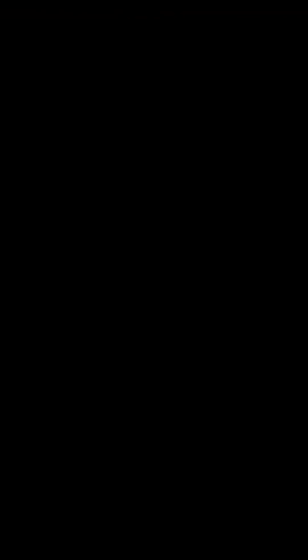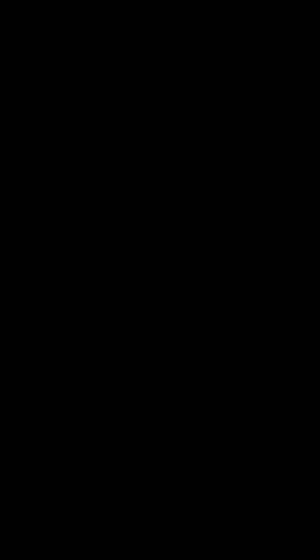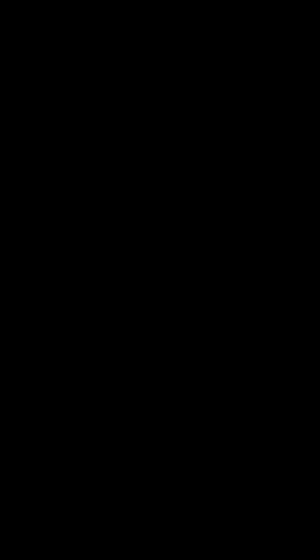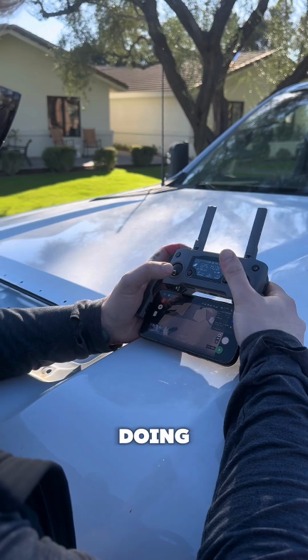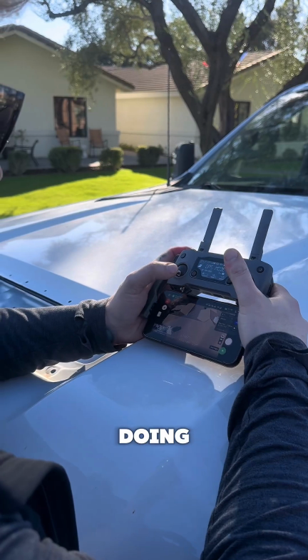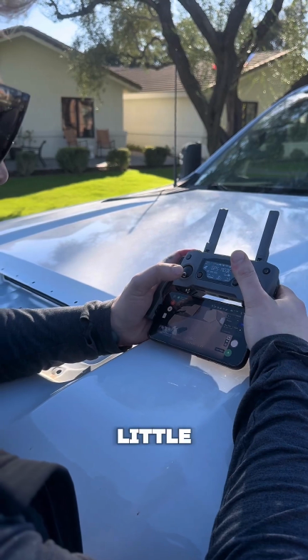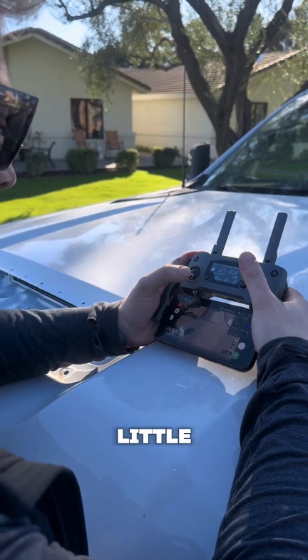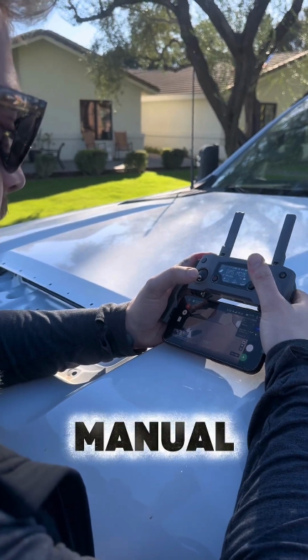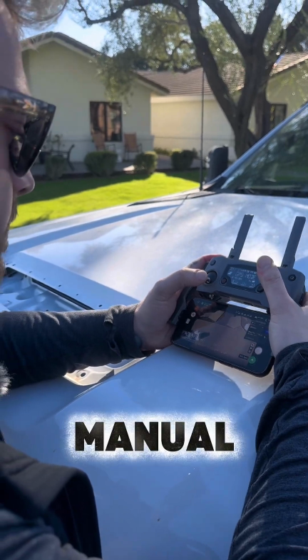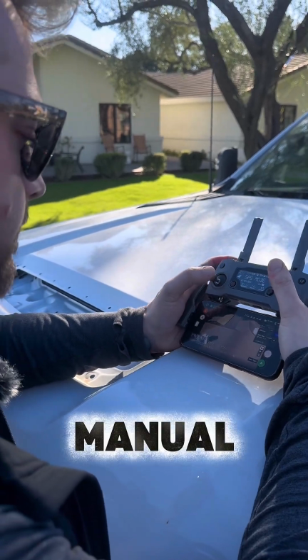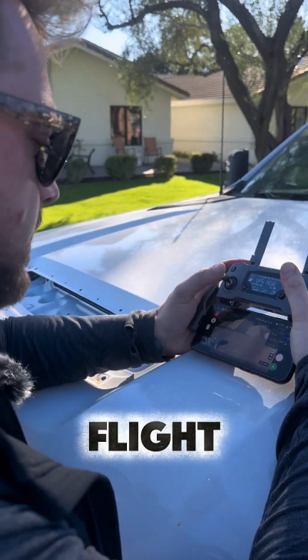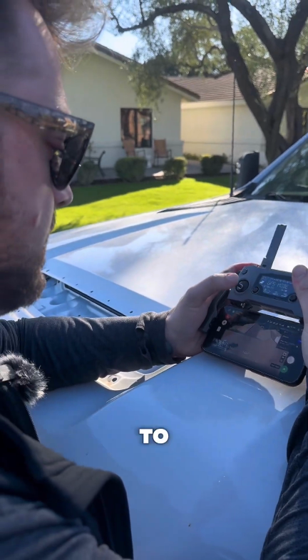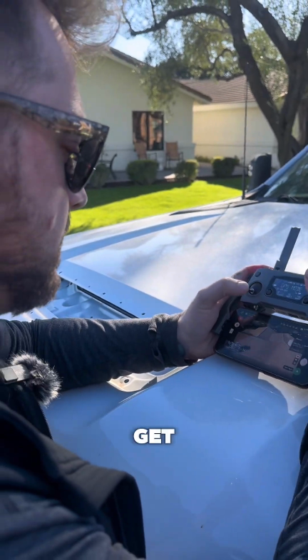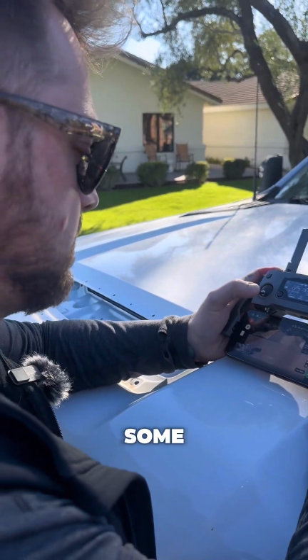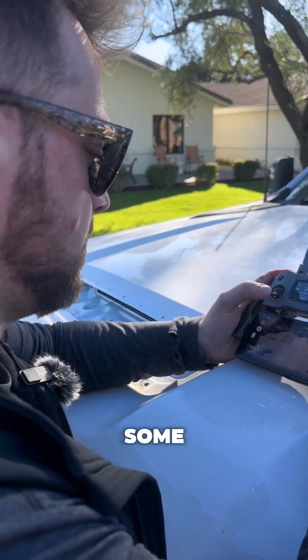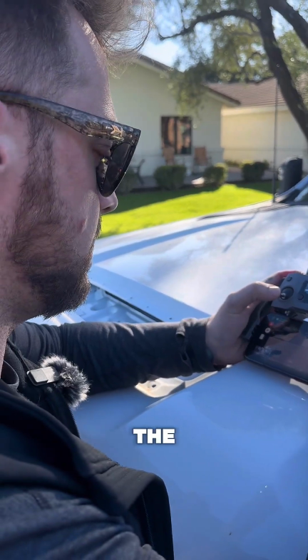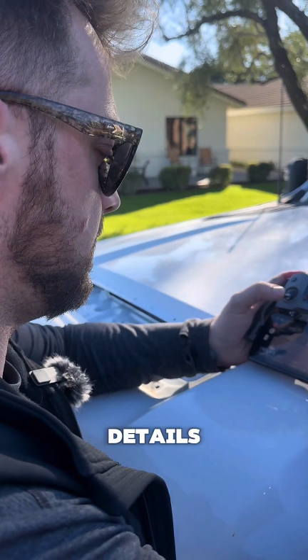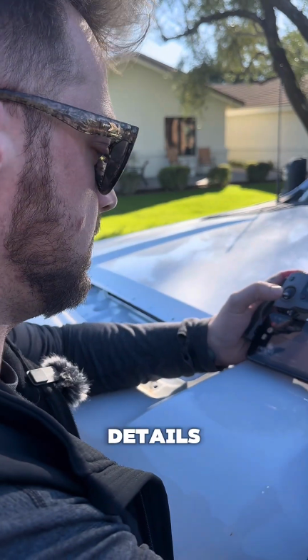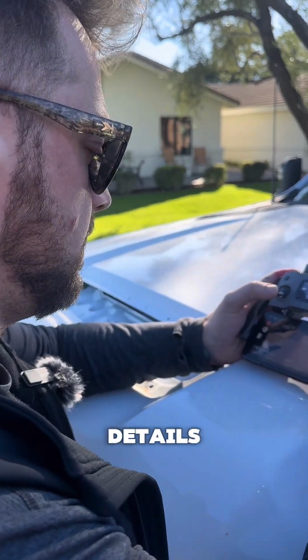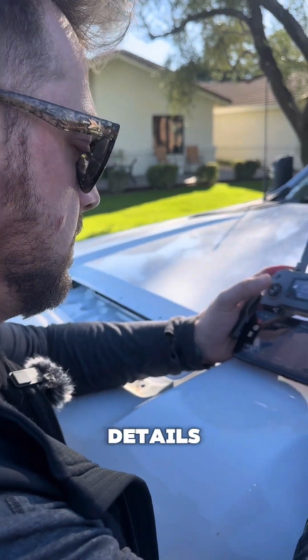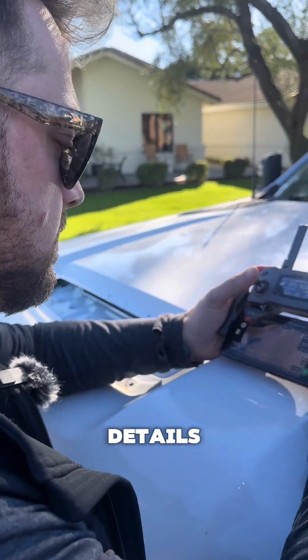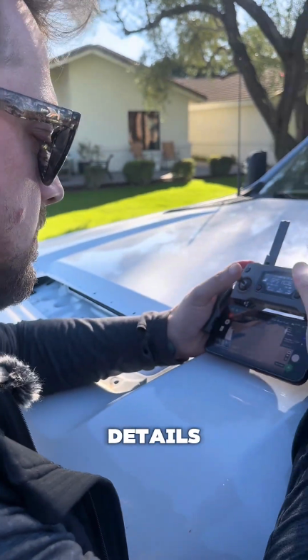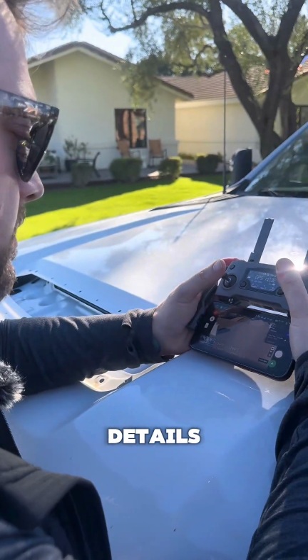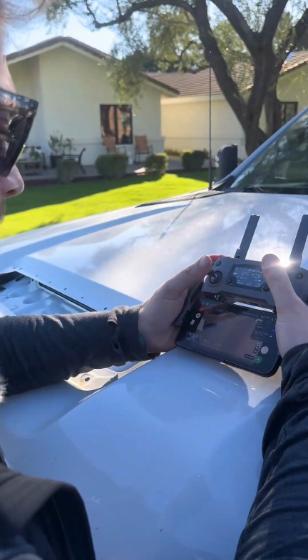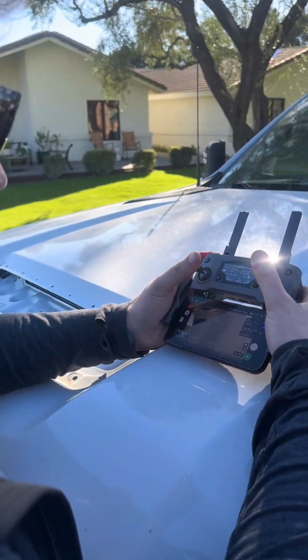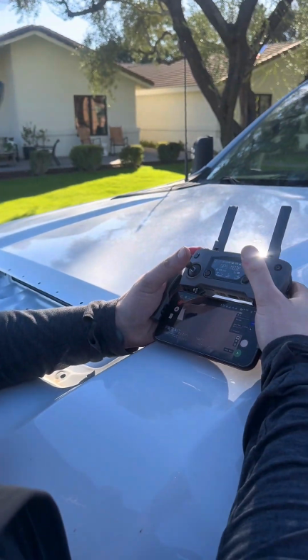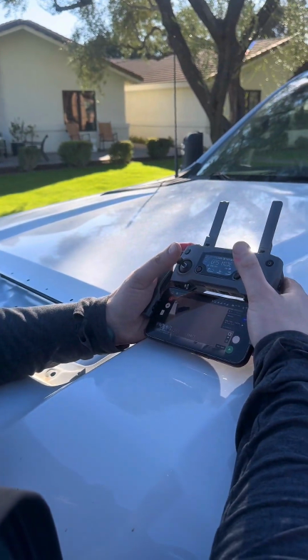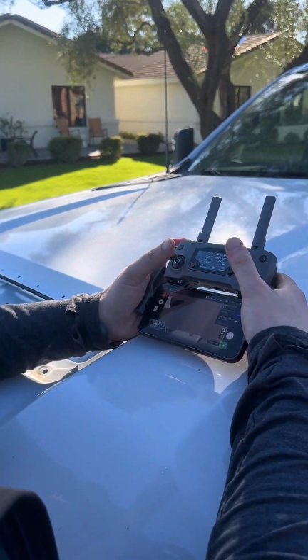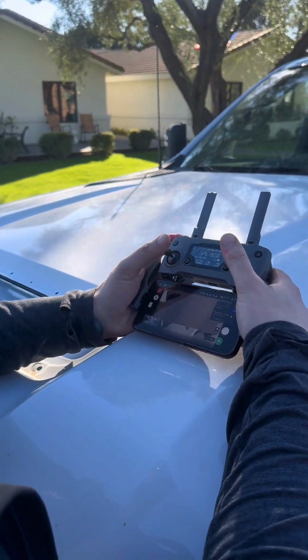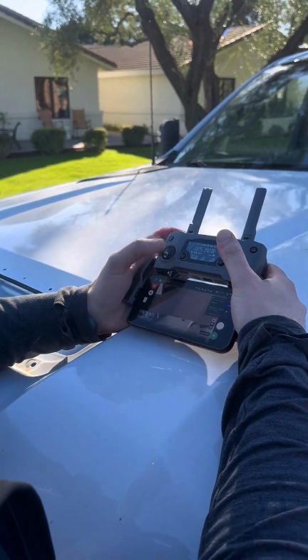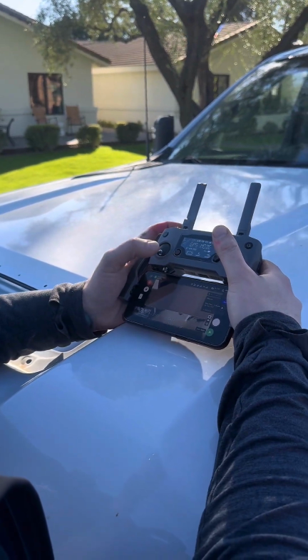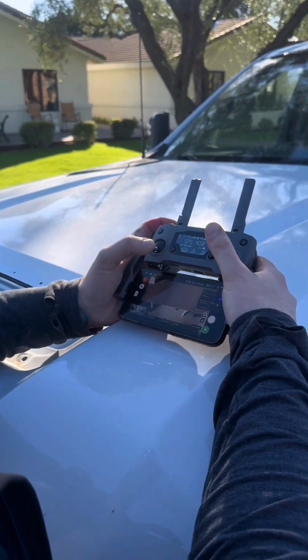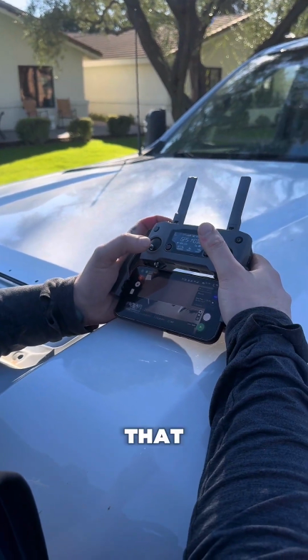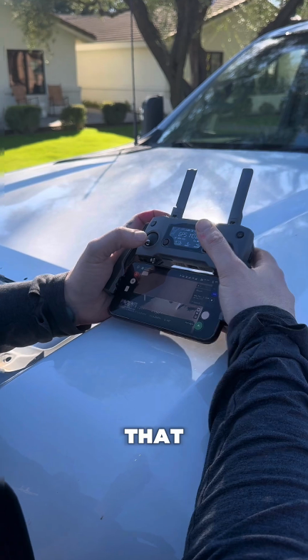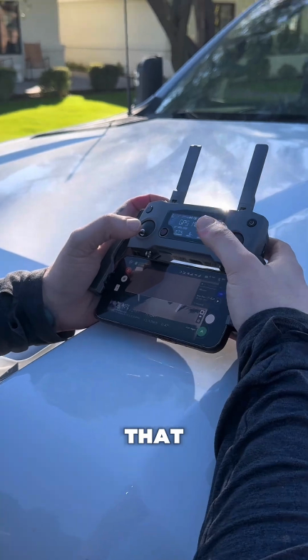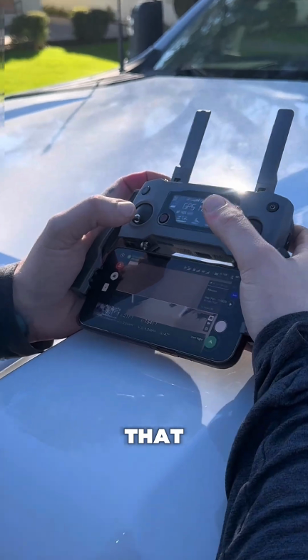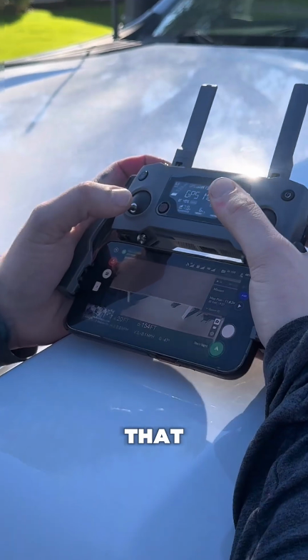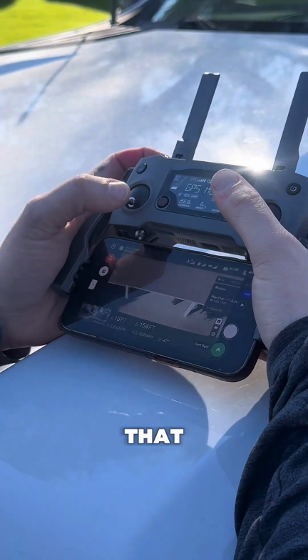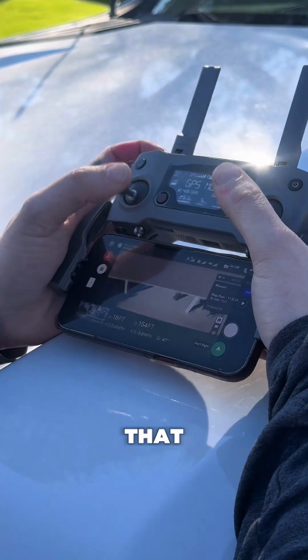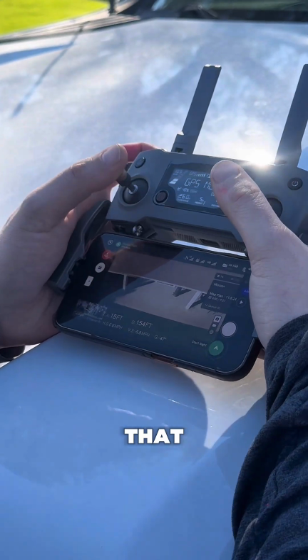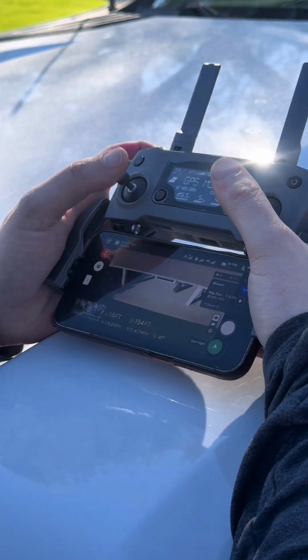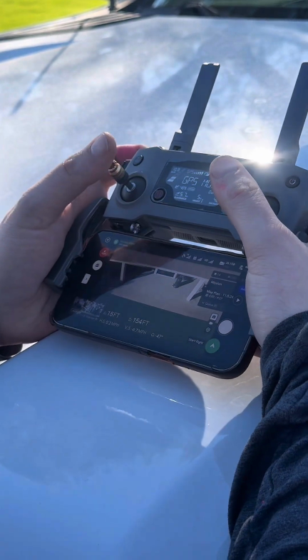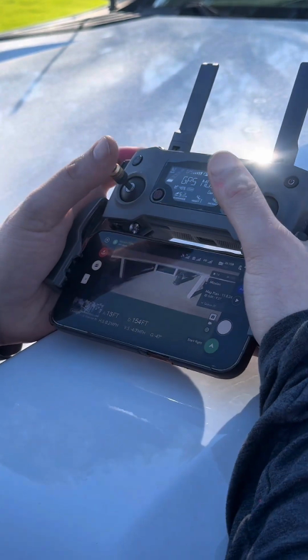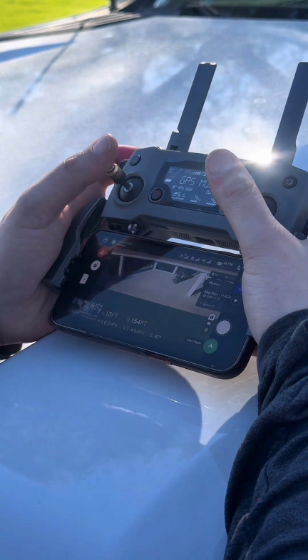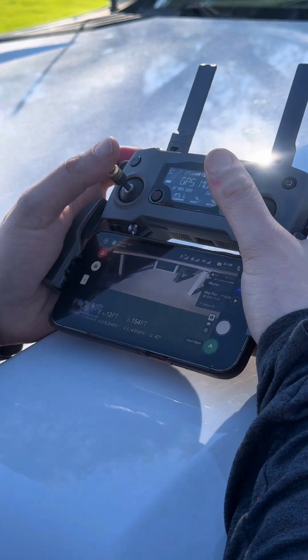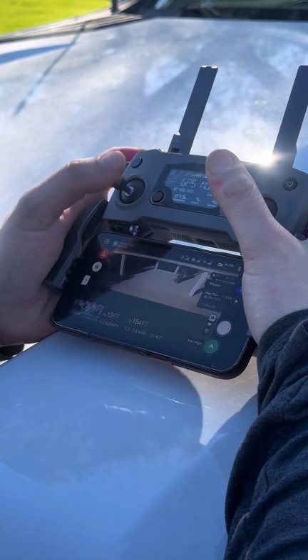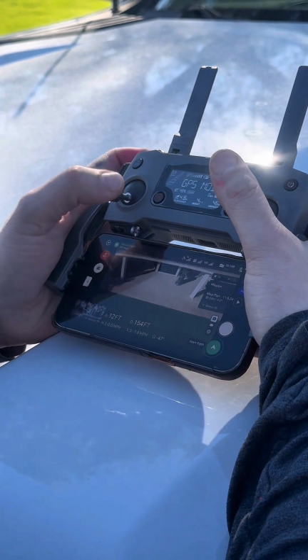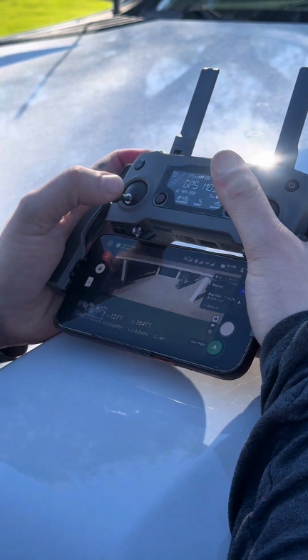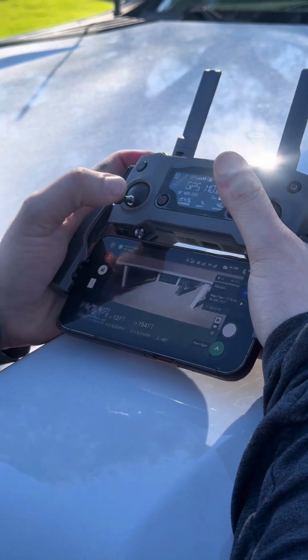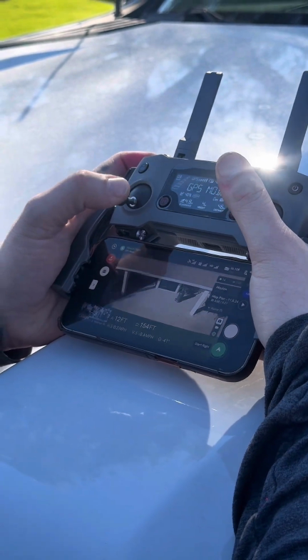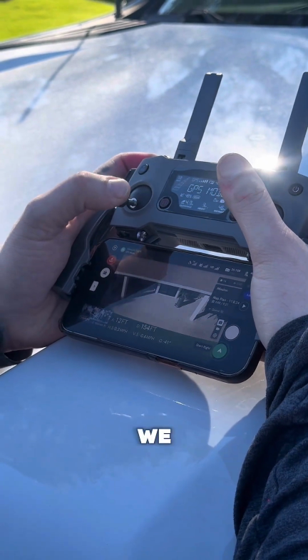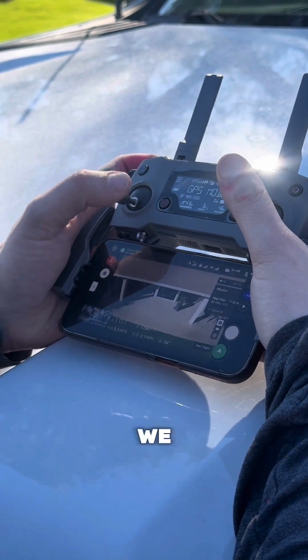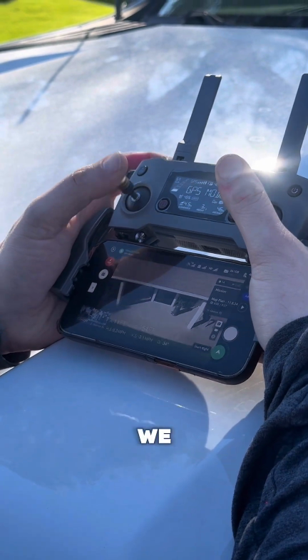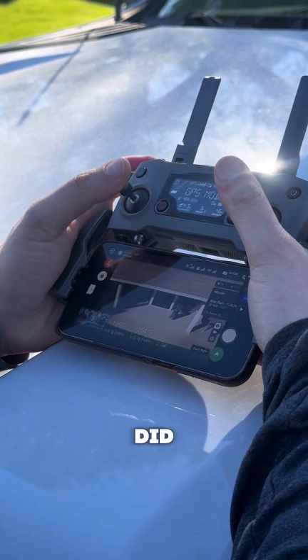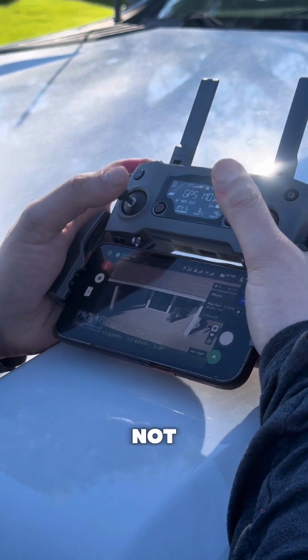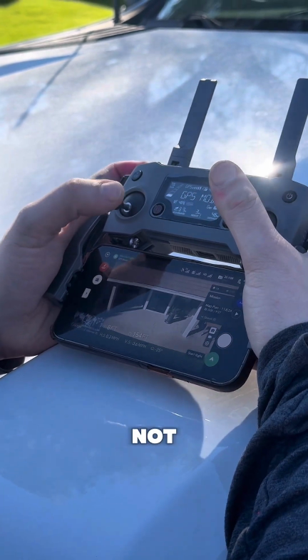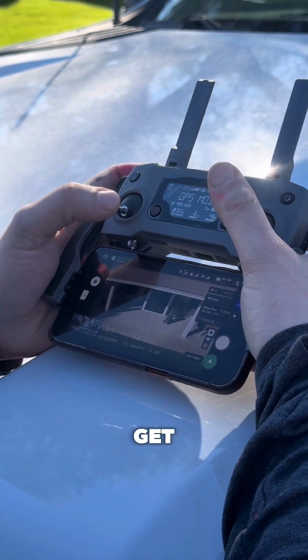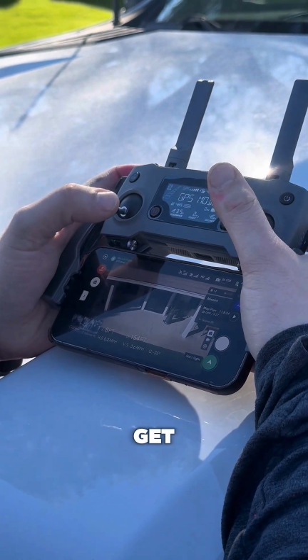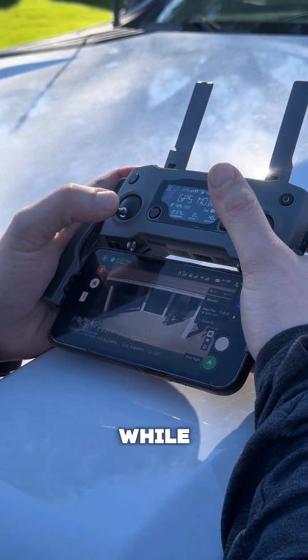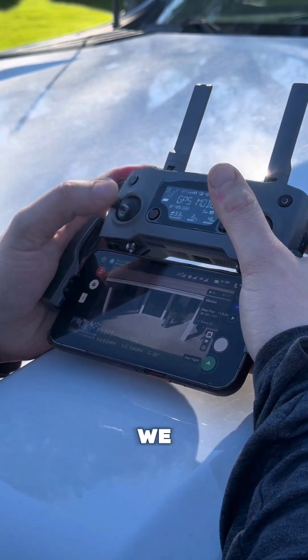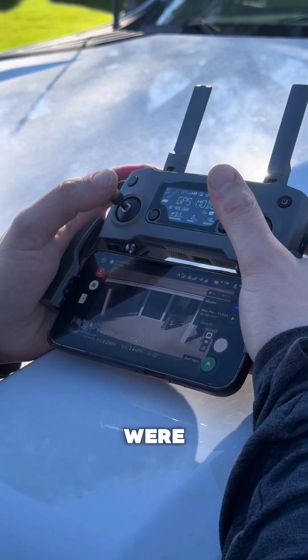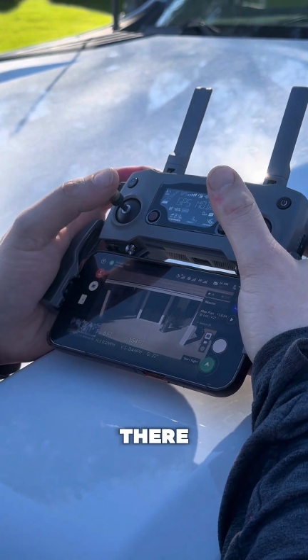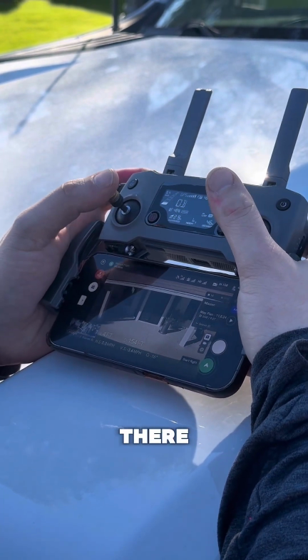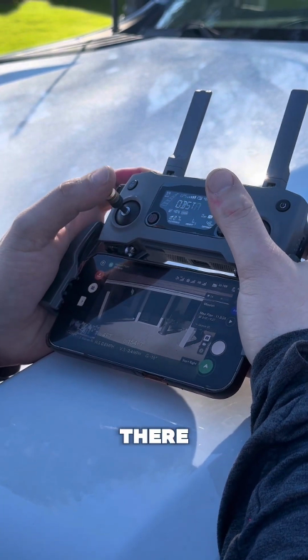Doing a little manual flight to get some of the details that we did not get while we were there.